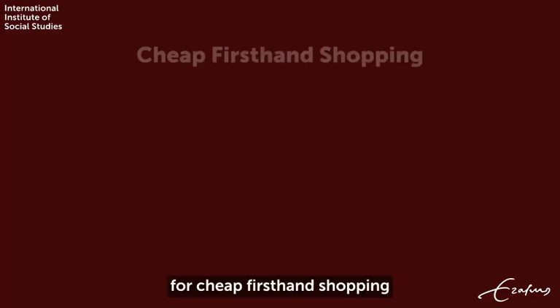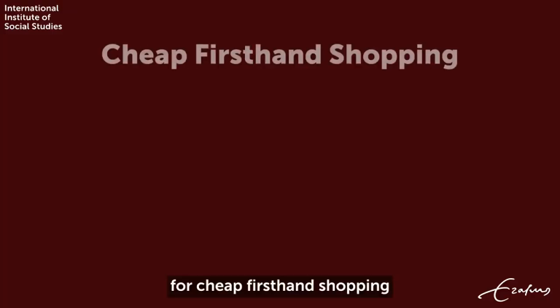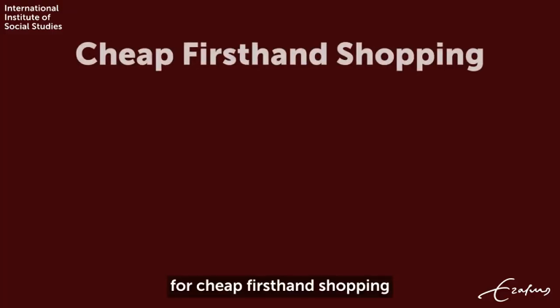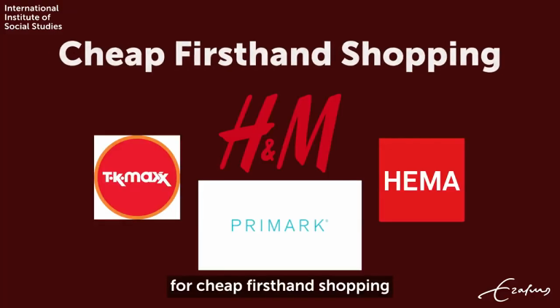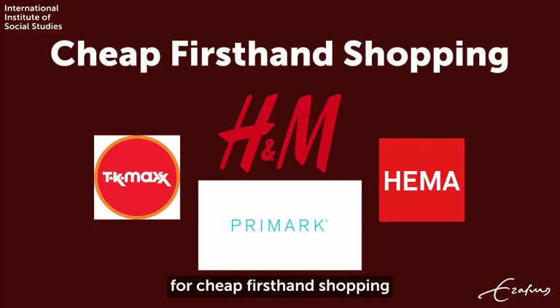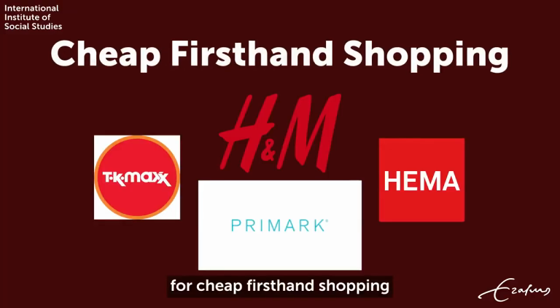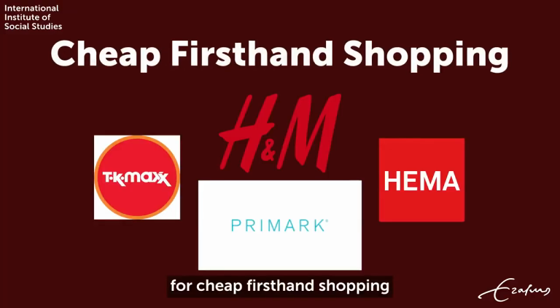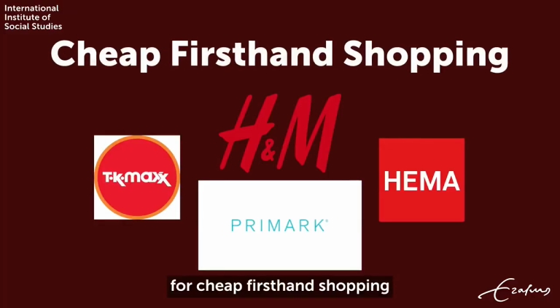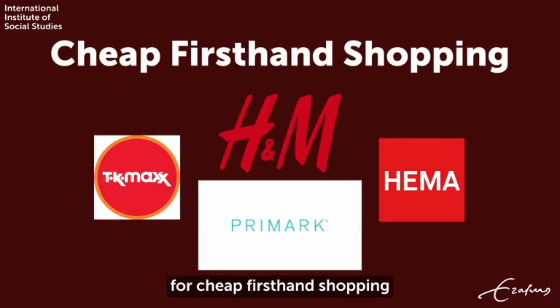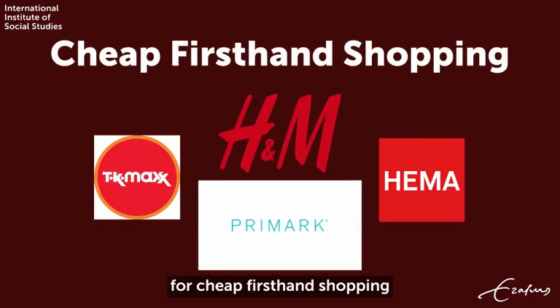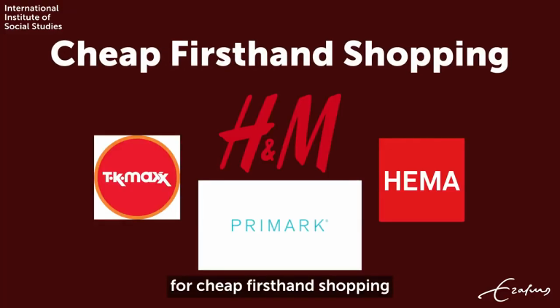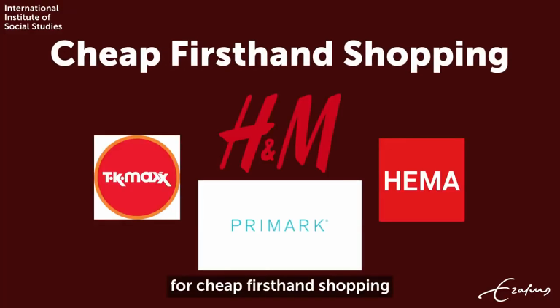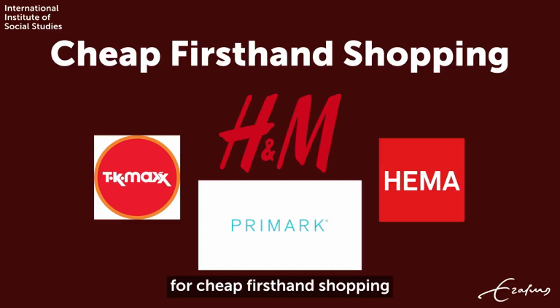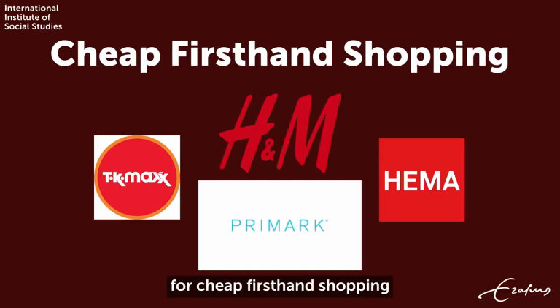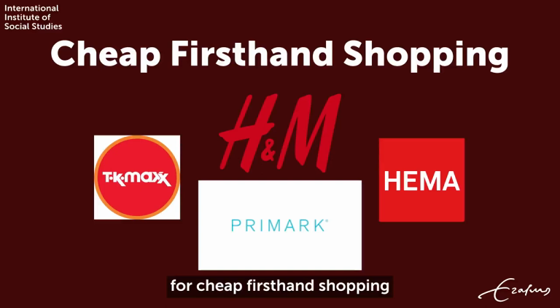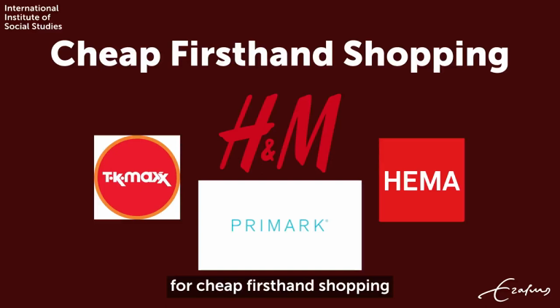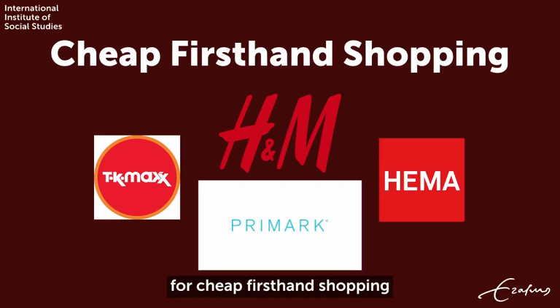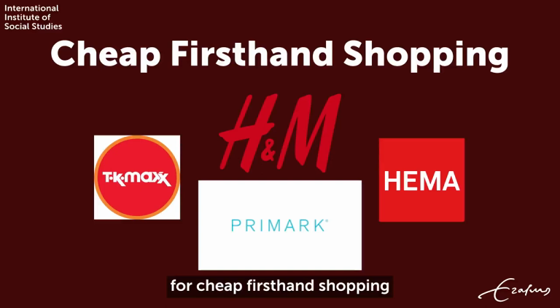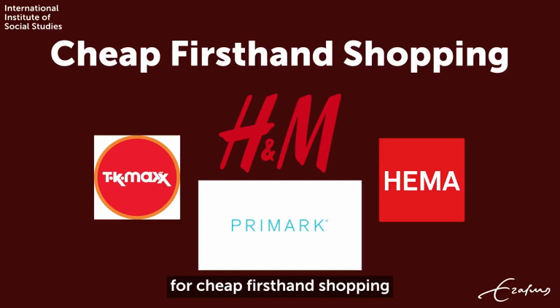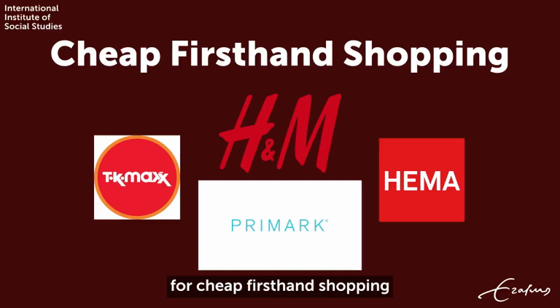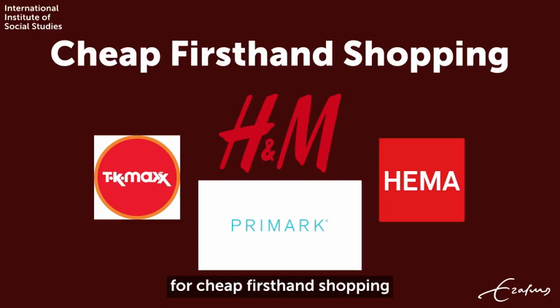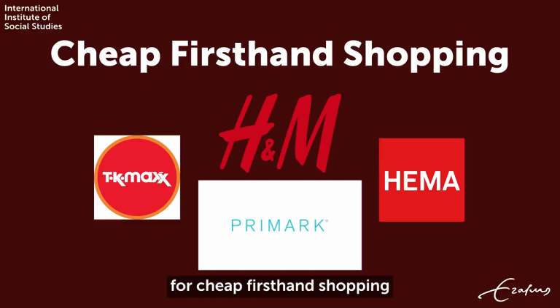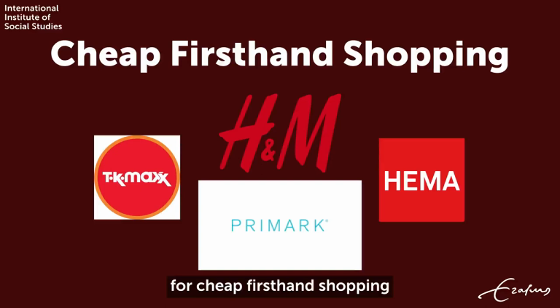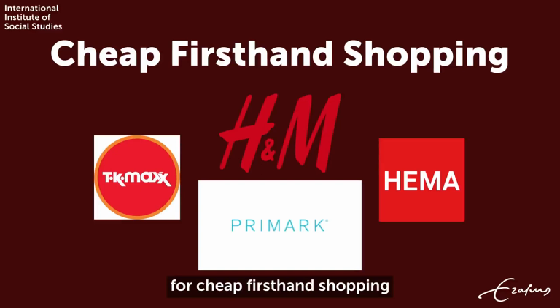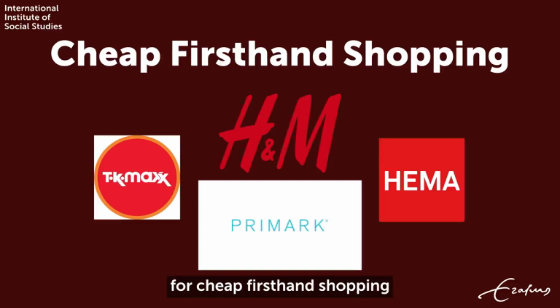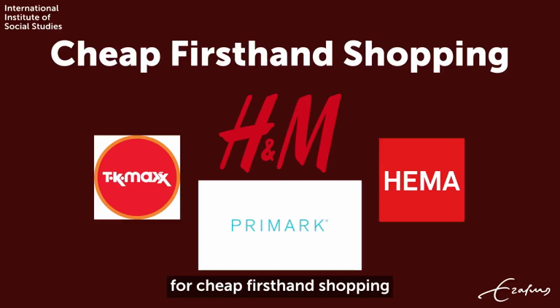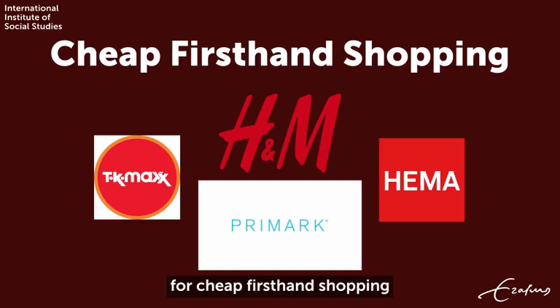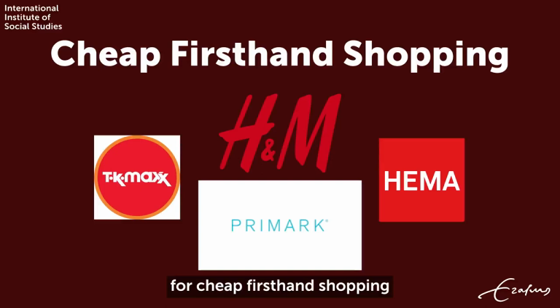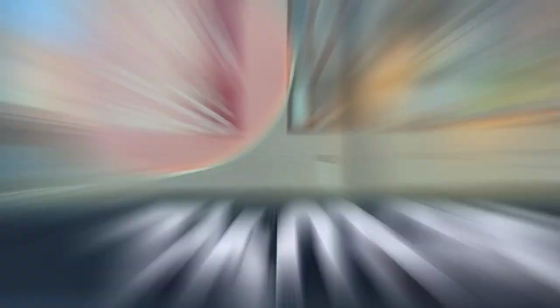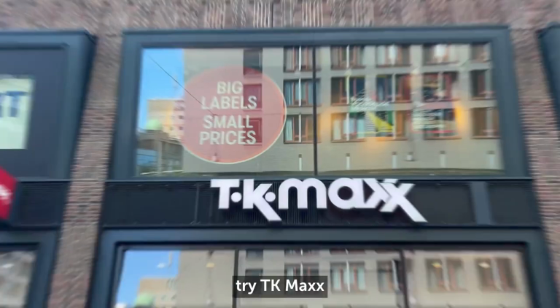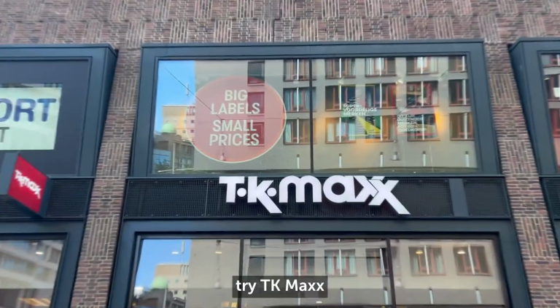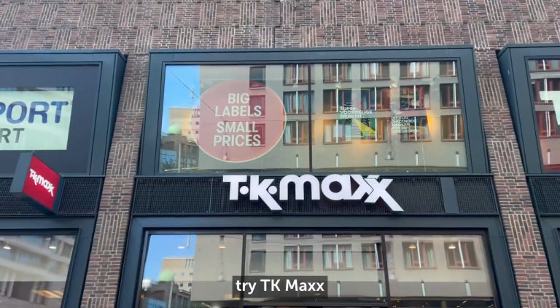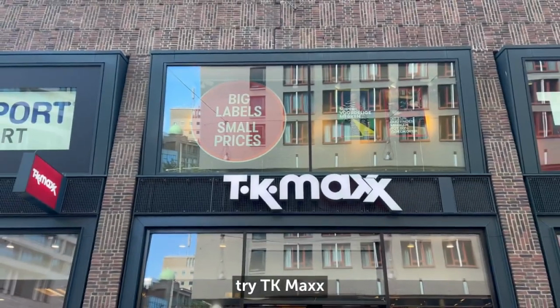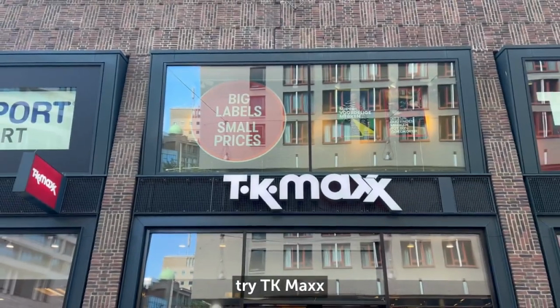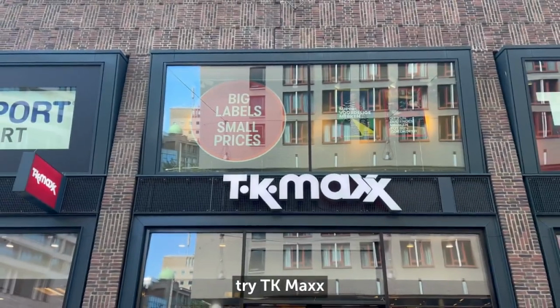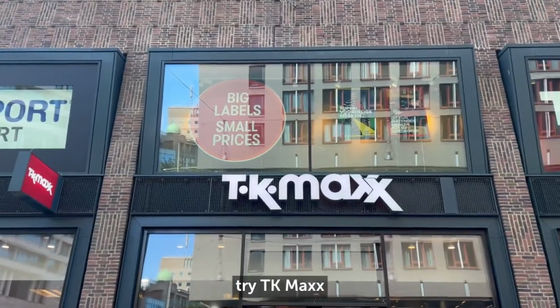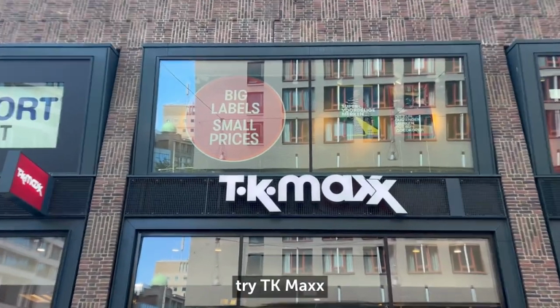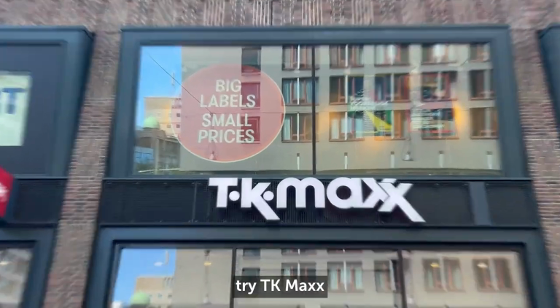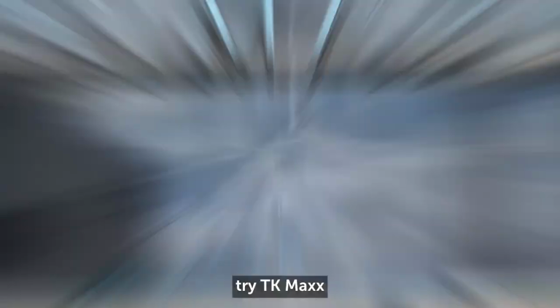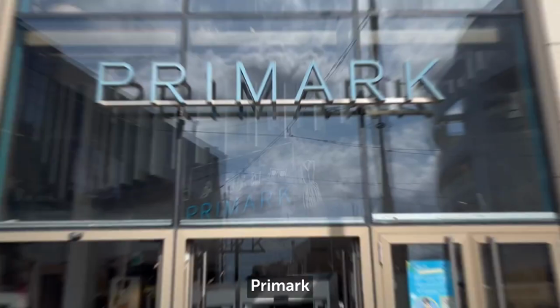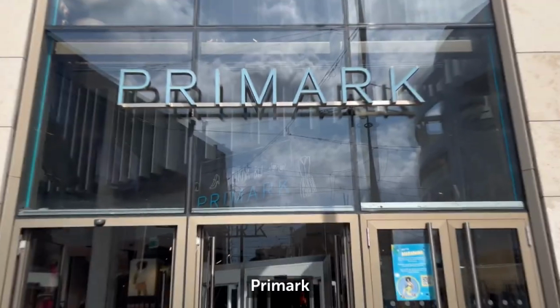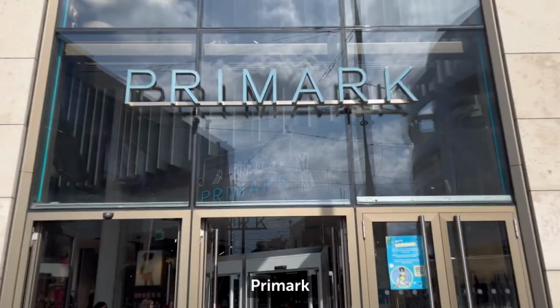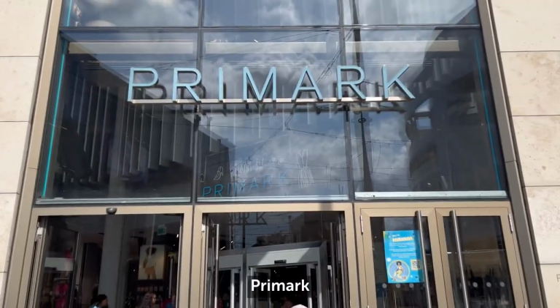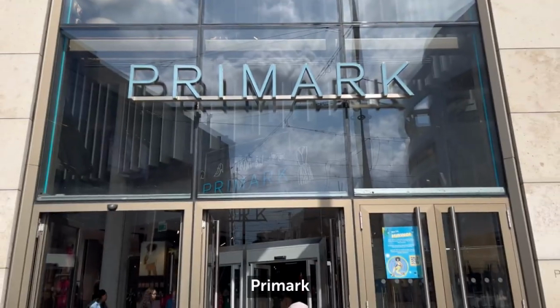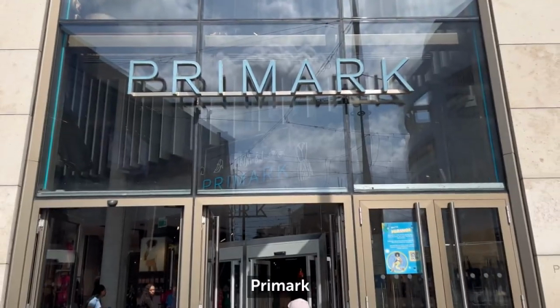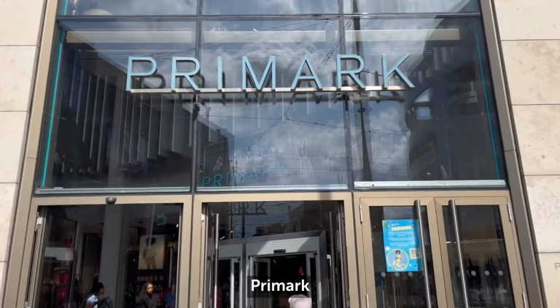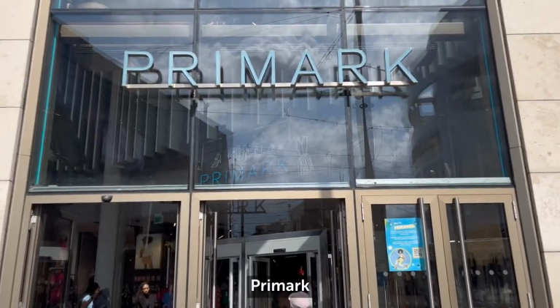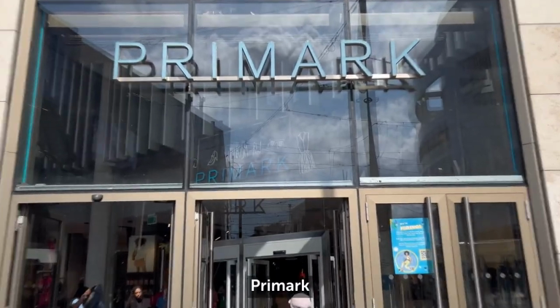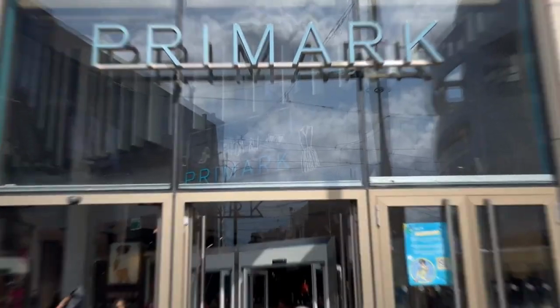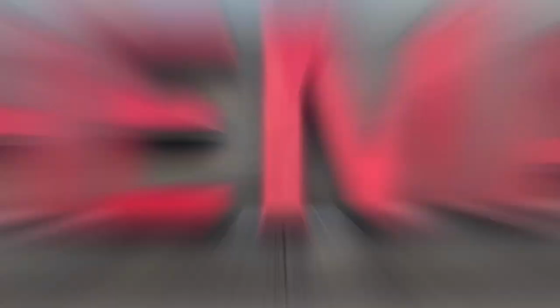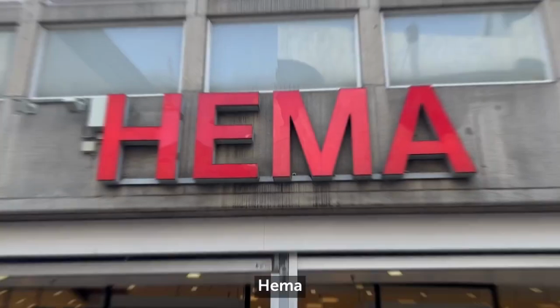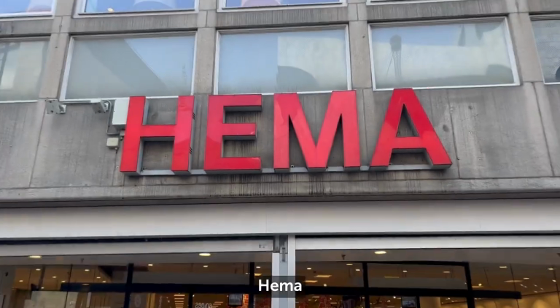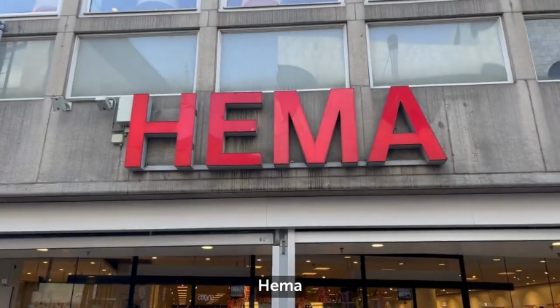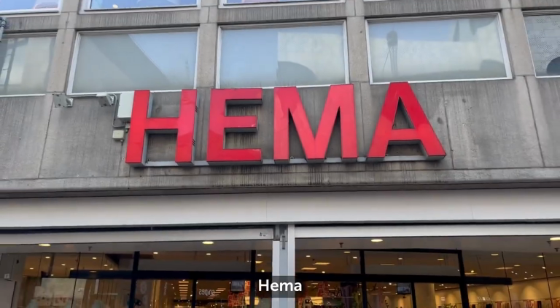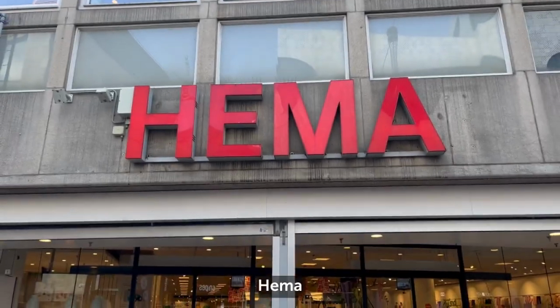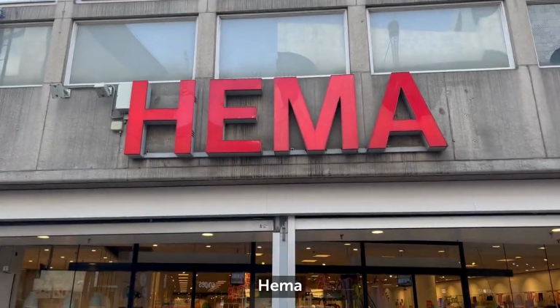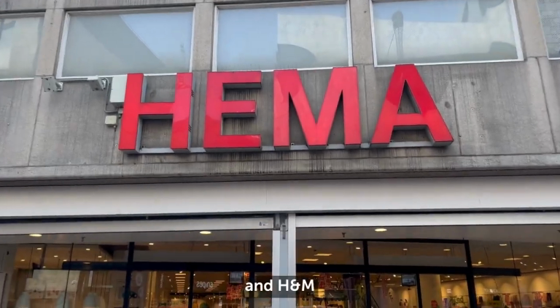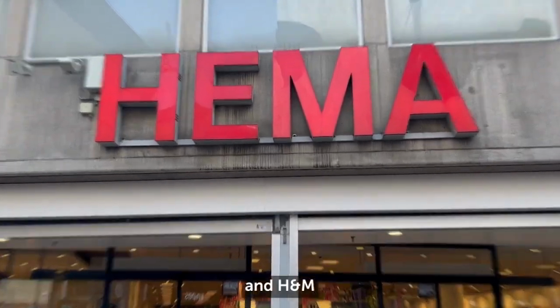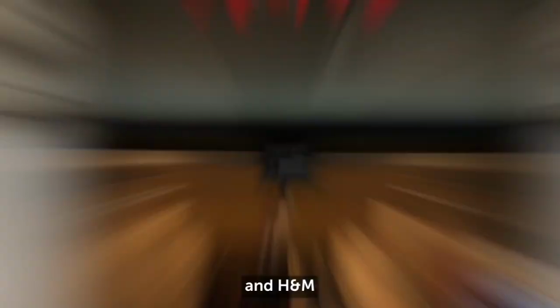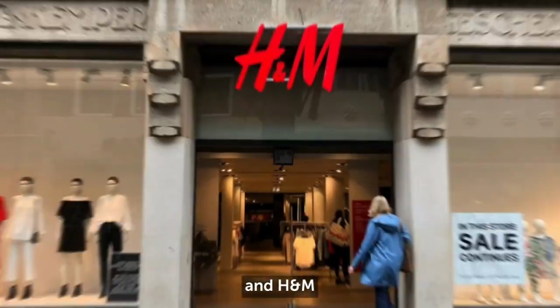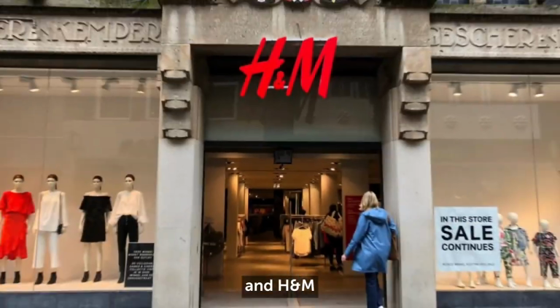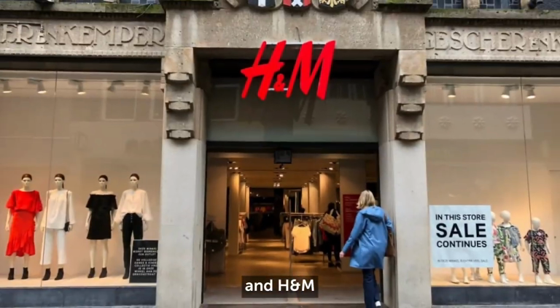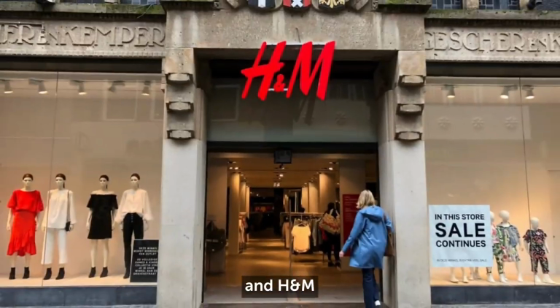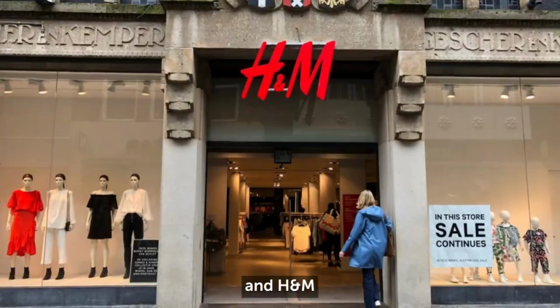For cheap first-hand shopping, try TK Maxx, Primark, Hema, and H&M.